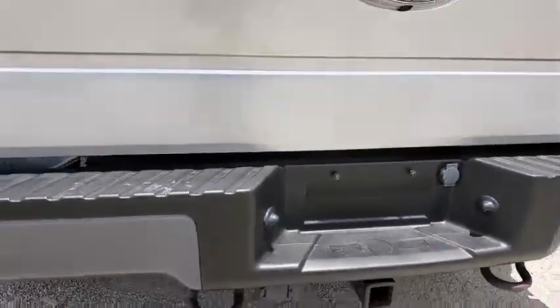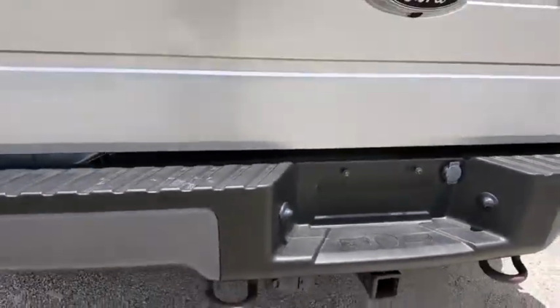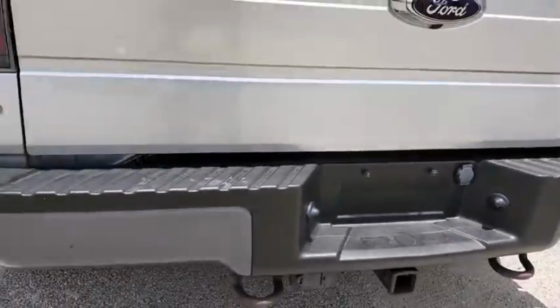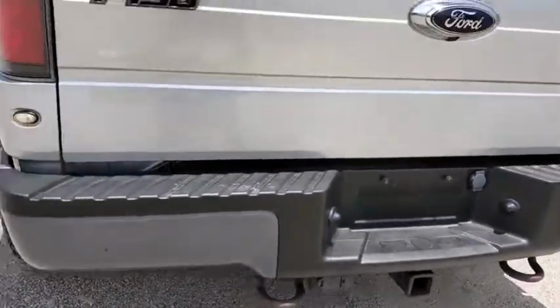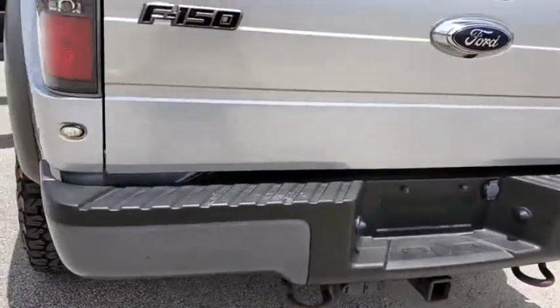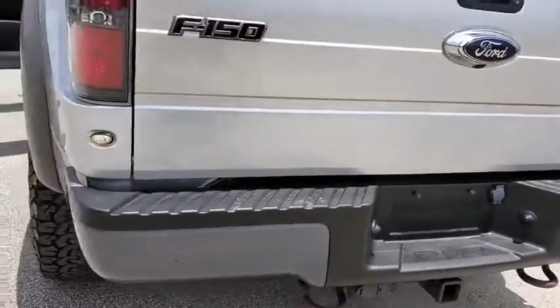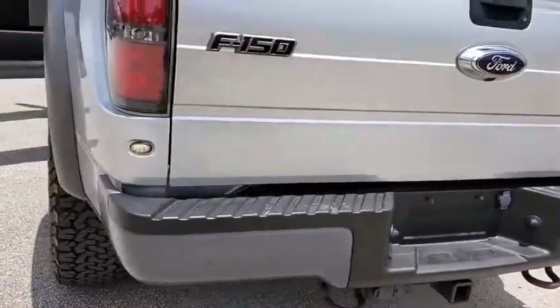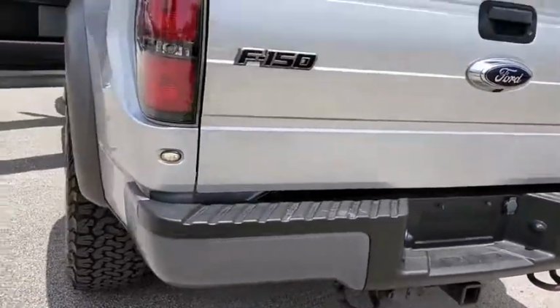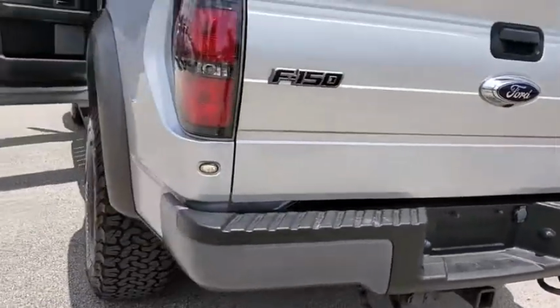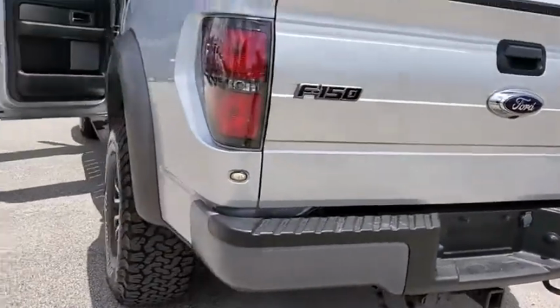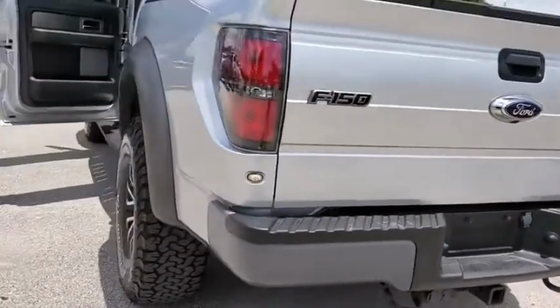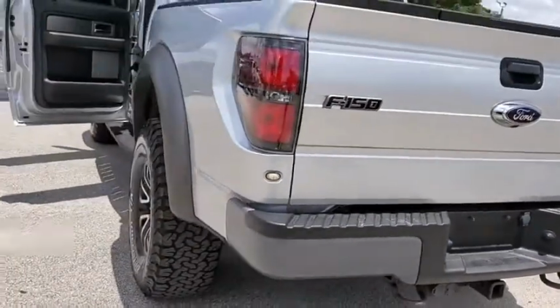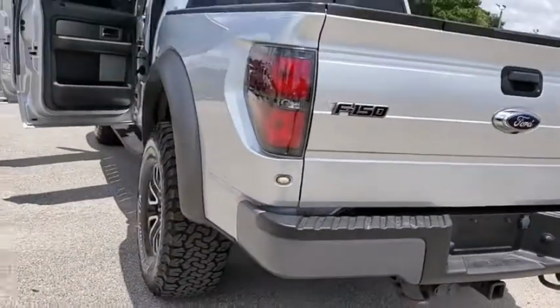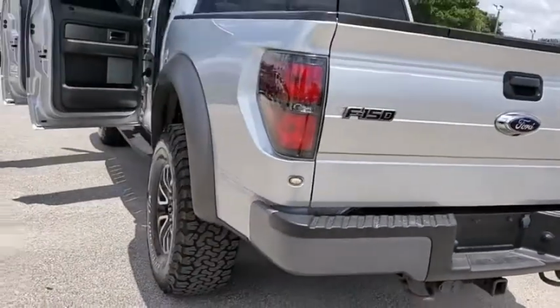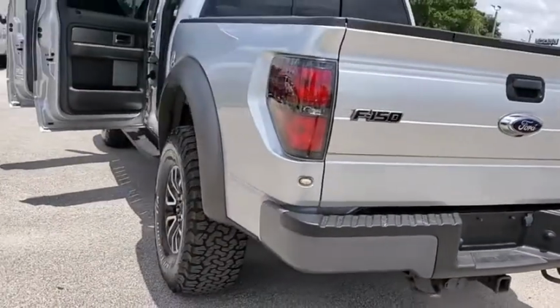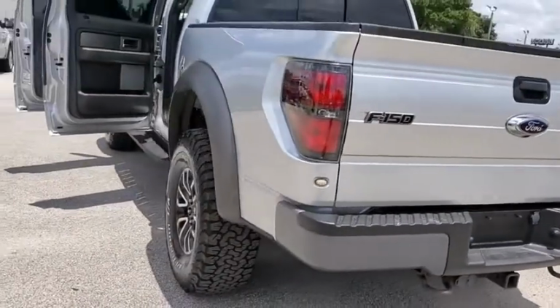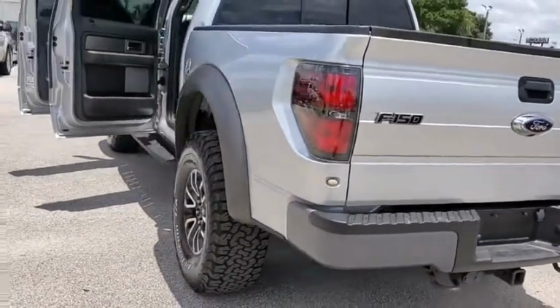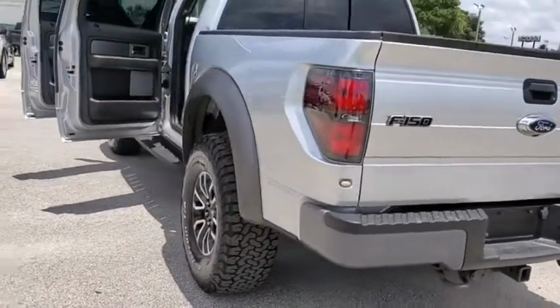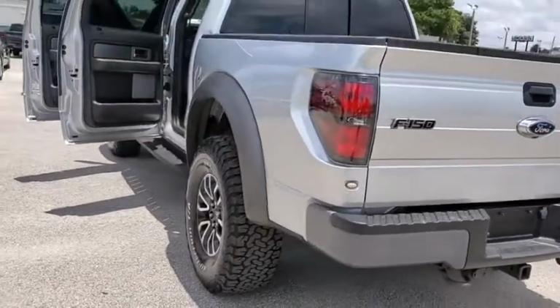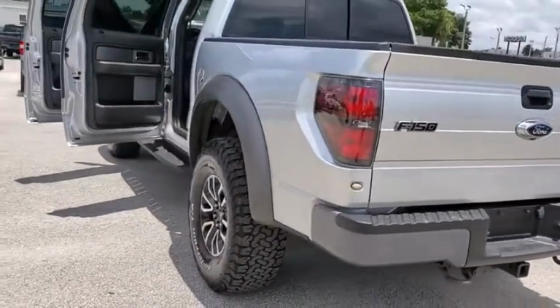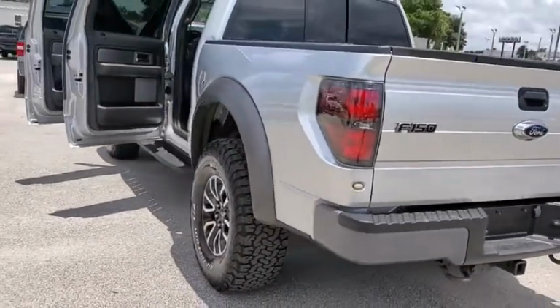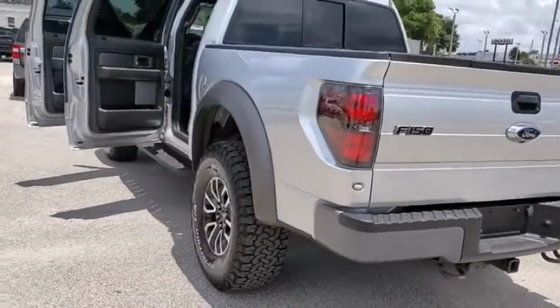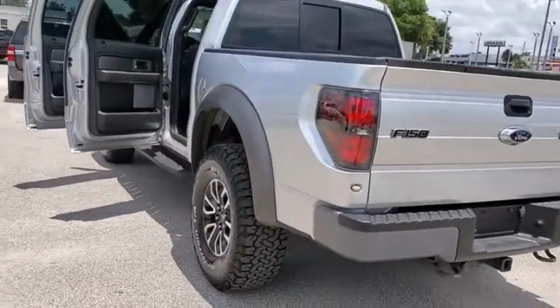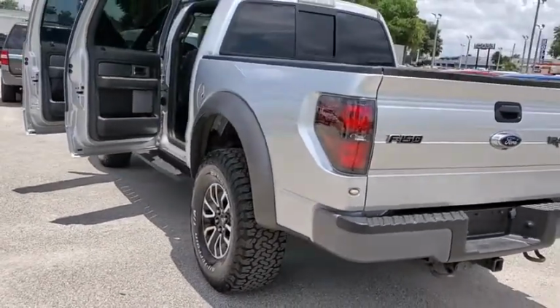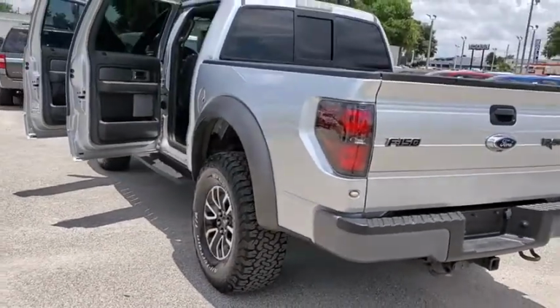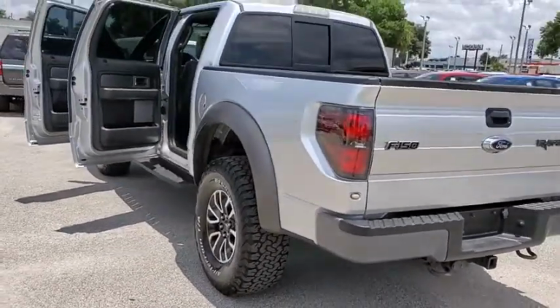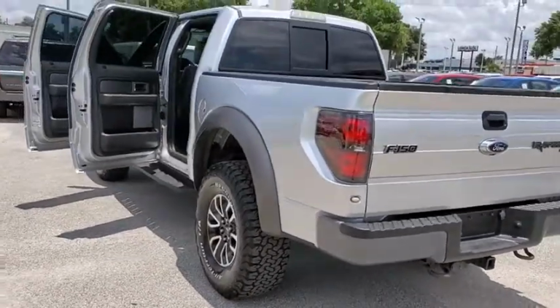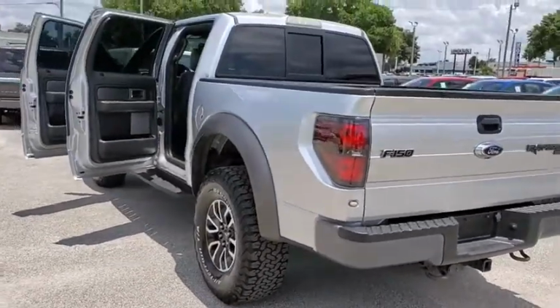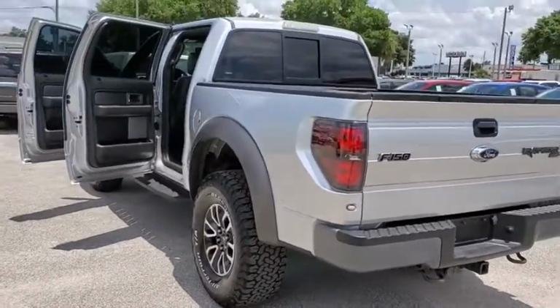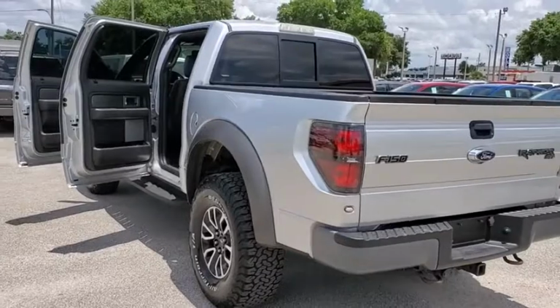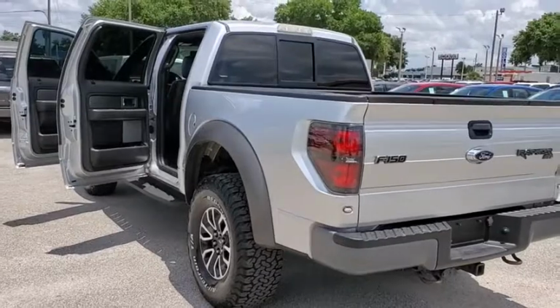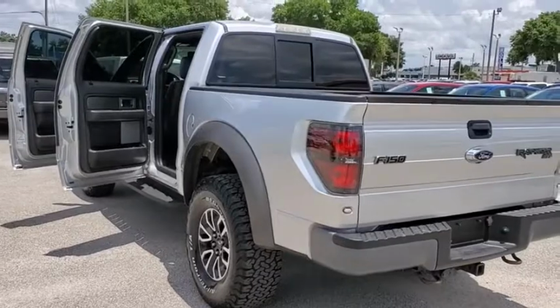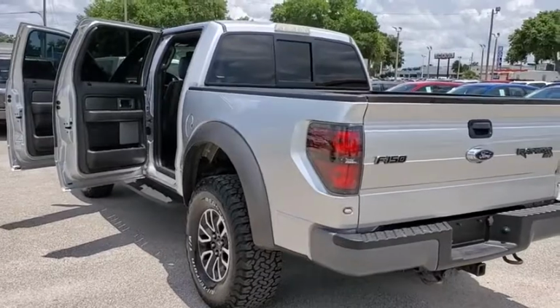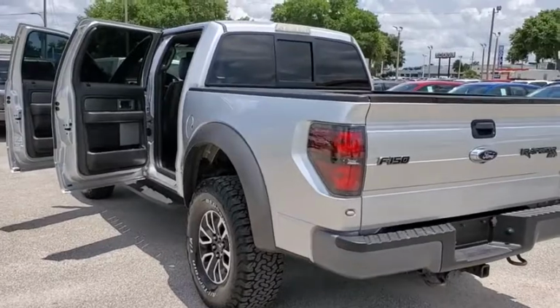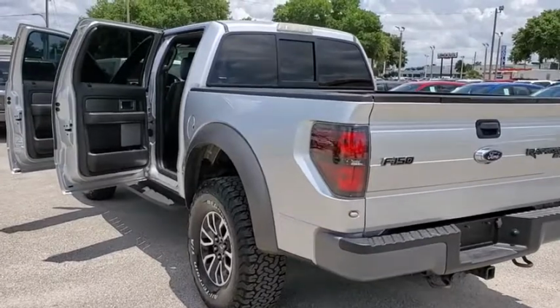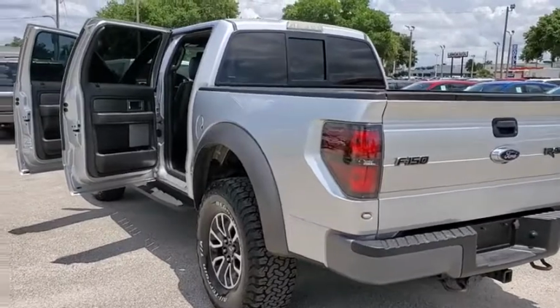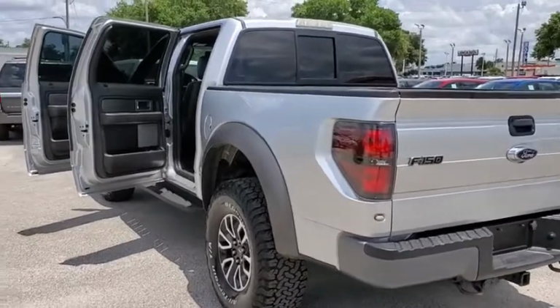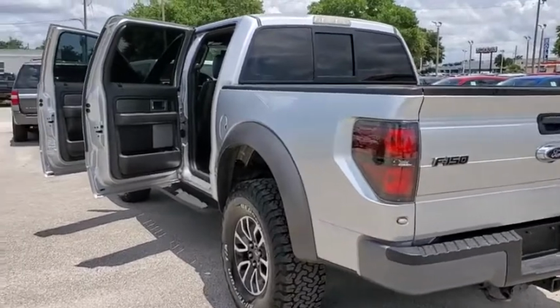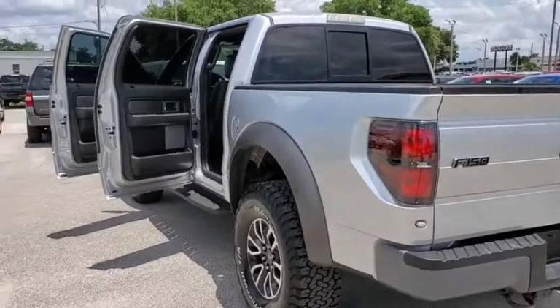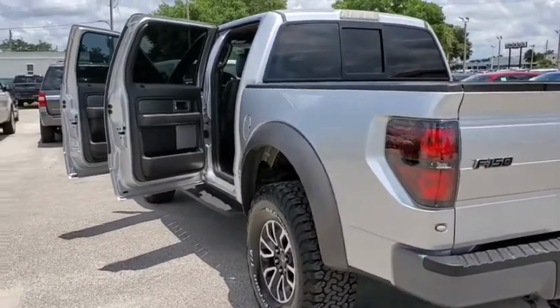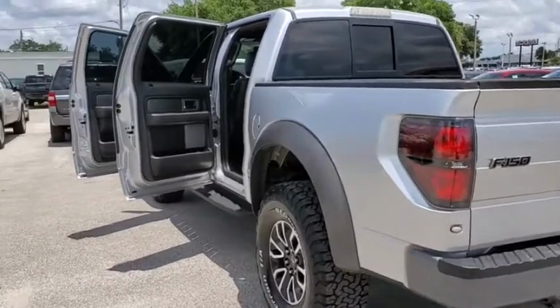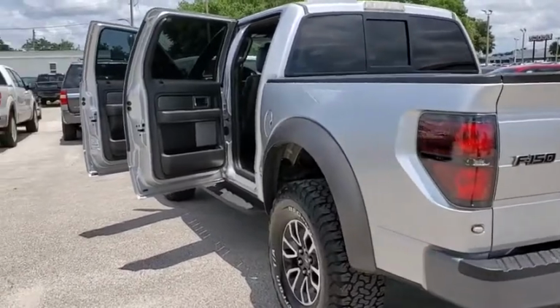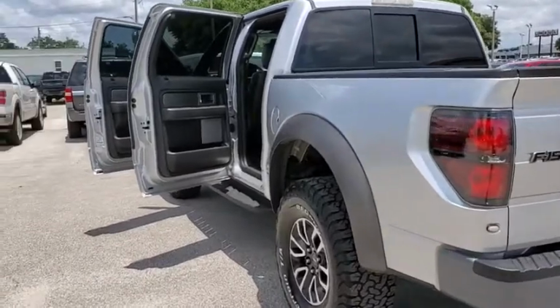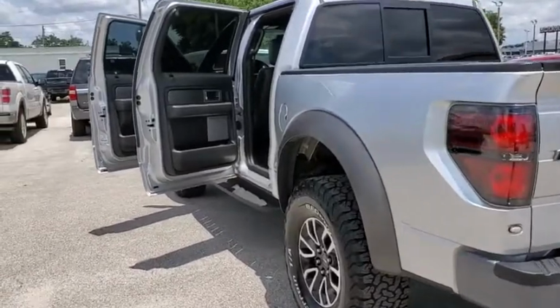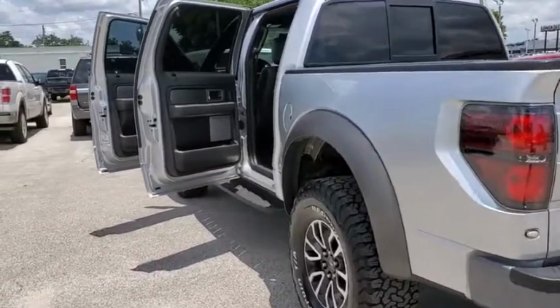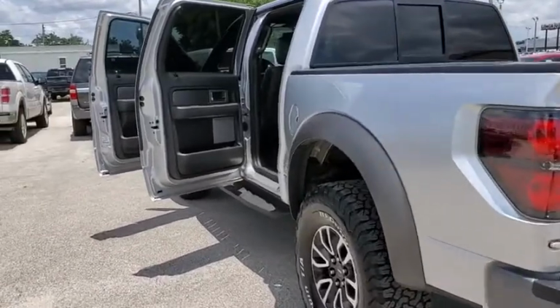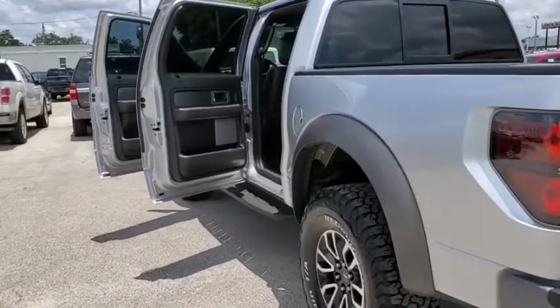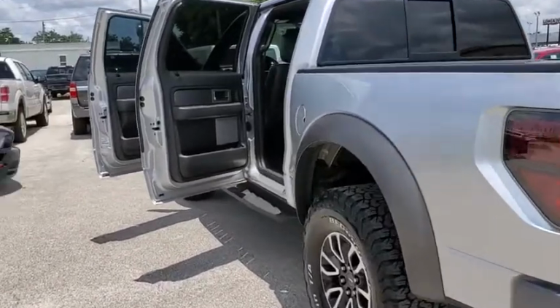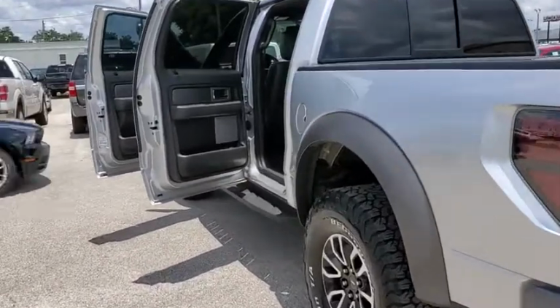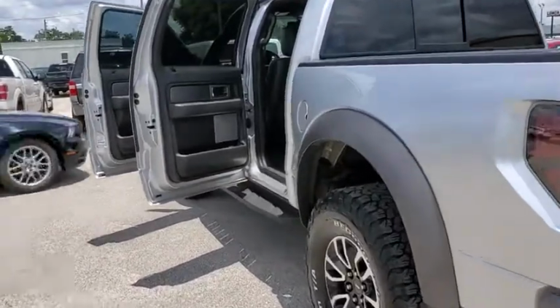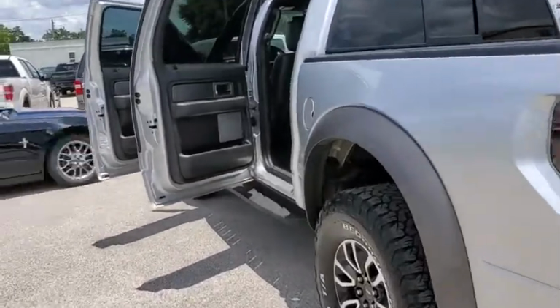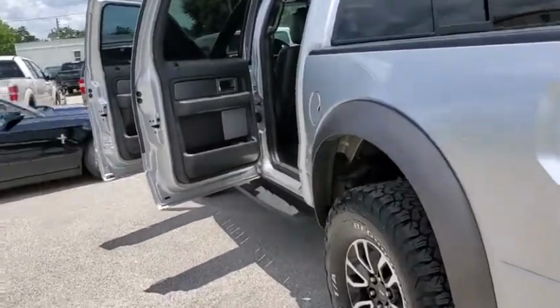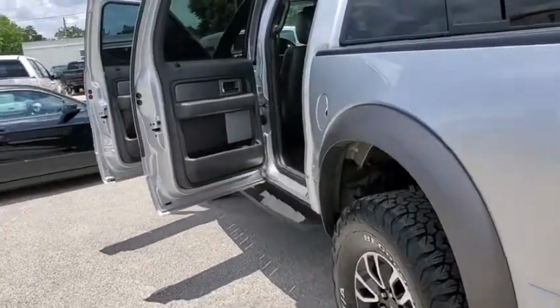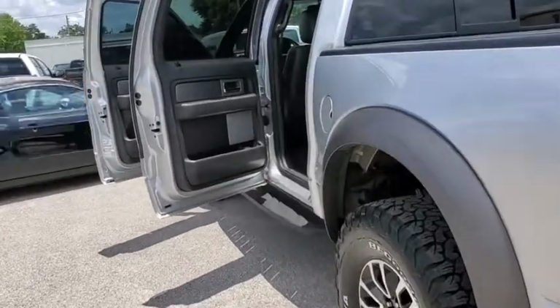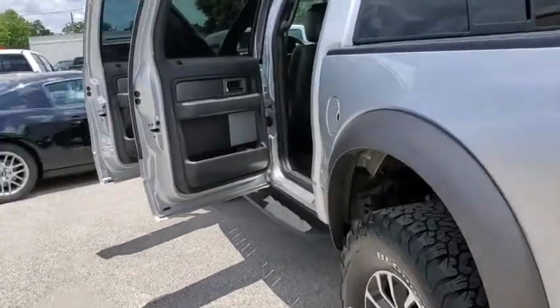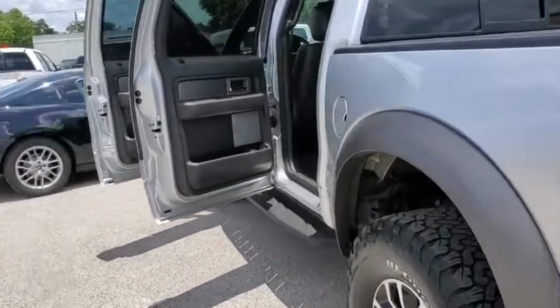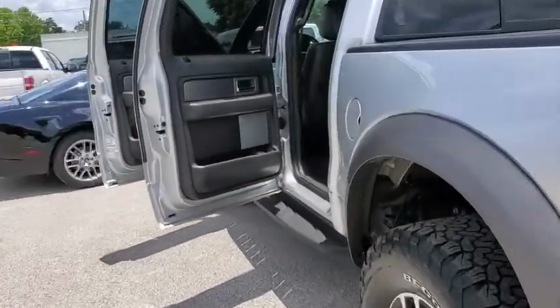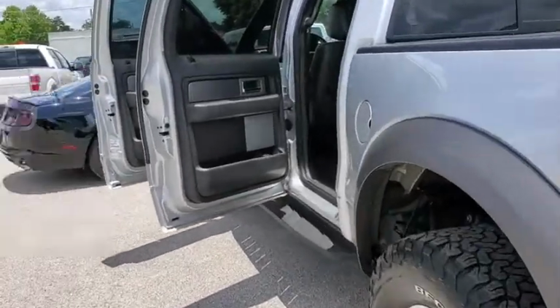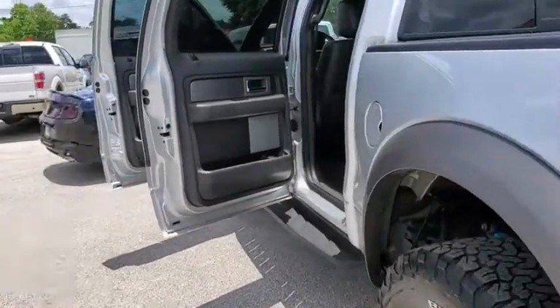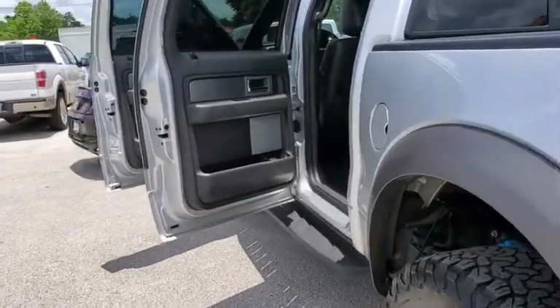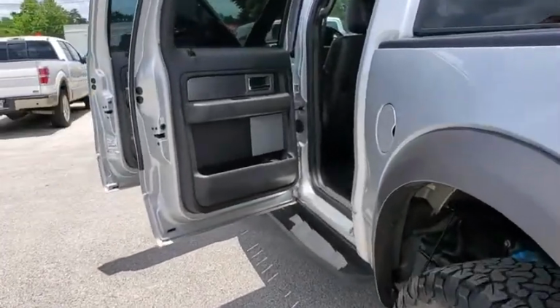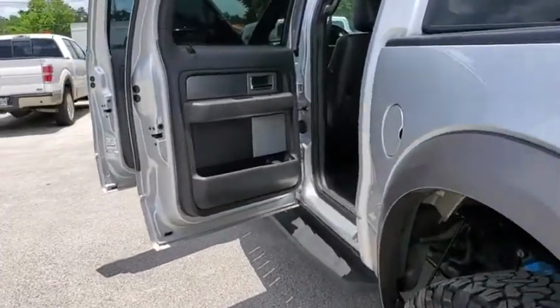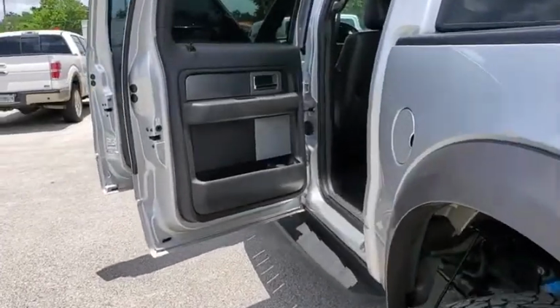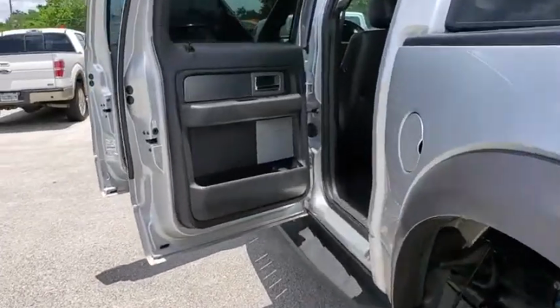Universal garage door opener, compass, electronic stability control, rear window defroster, CD player, trip computer.